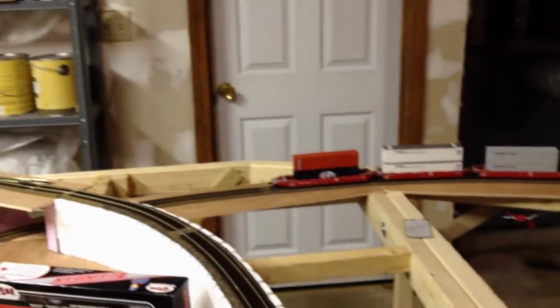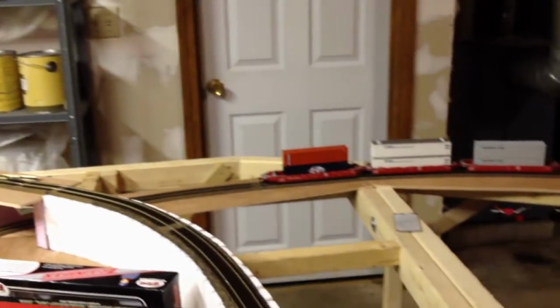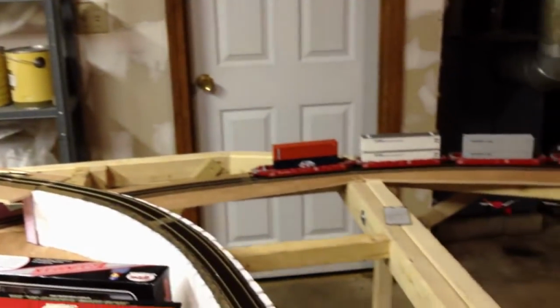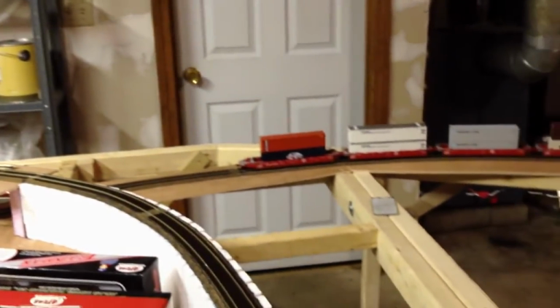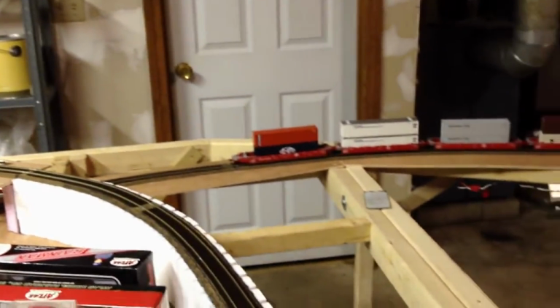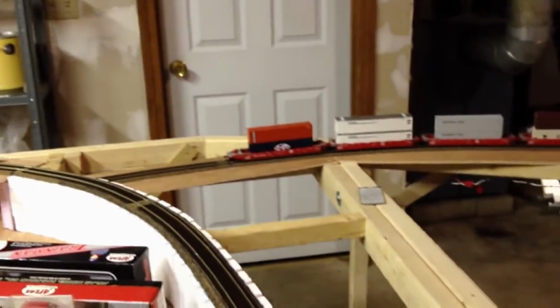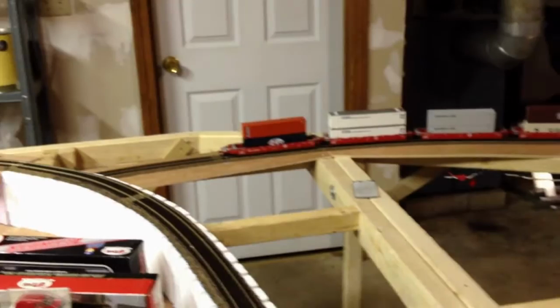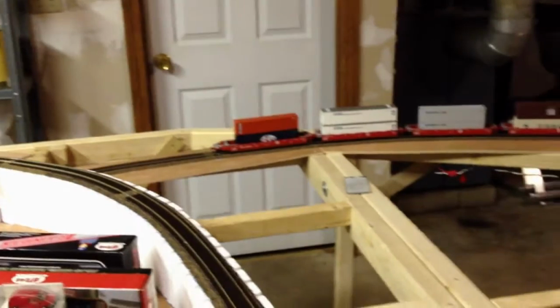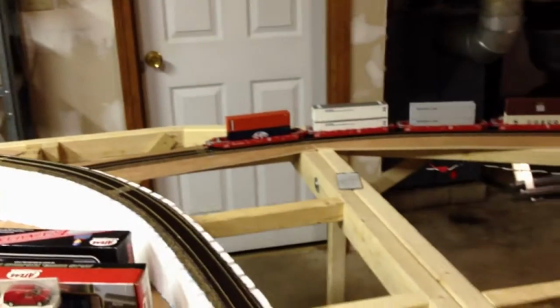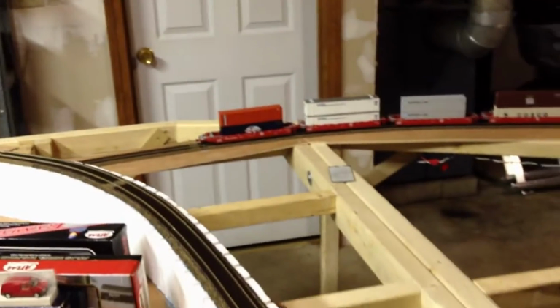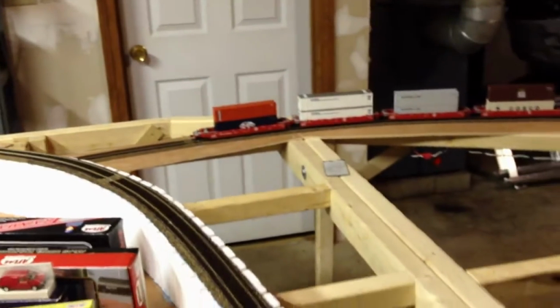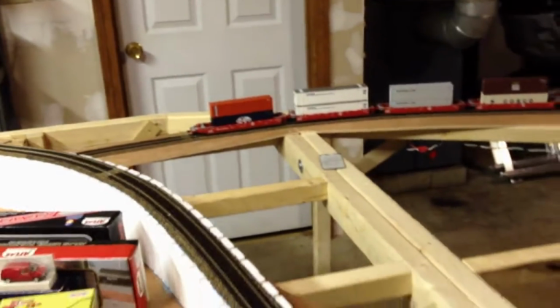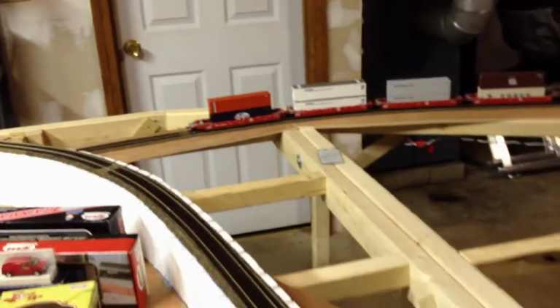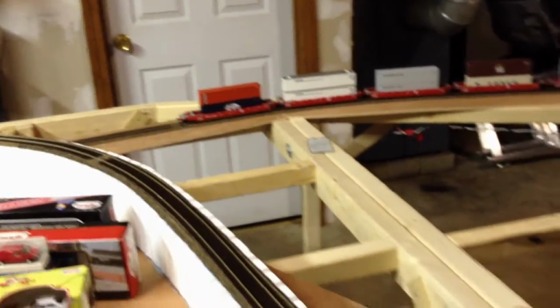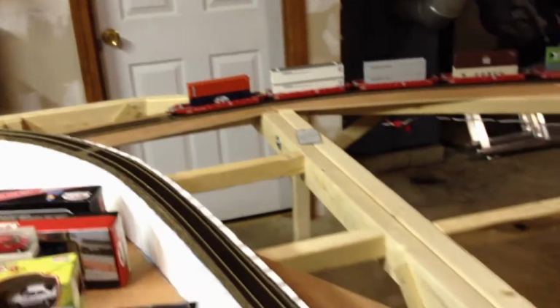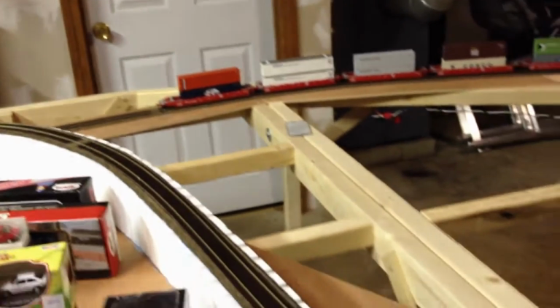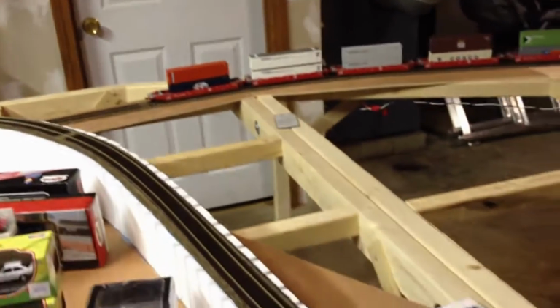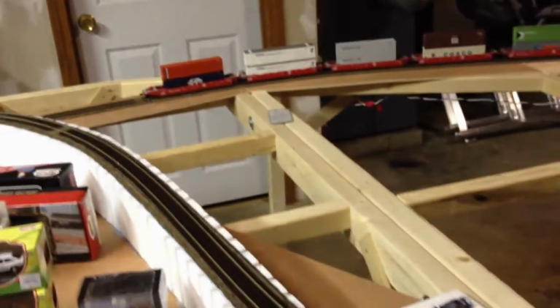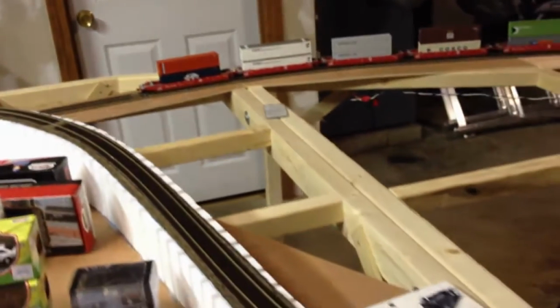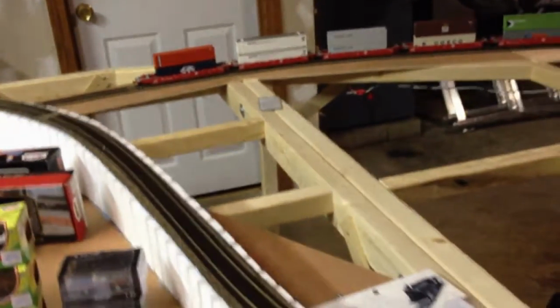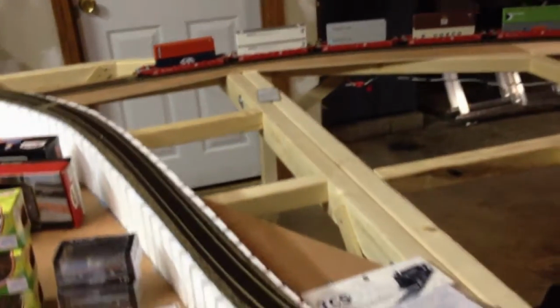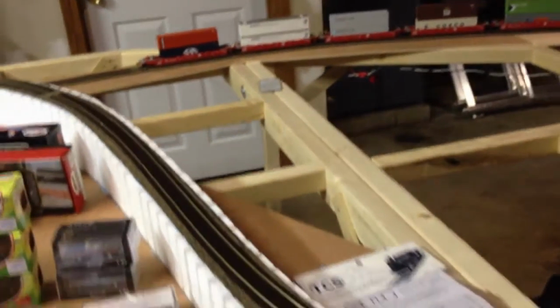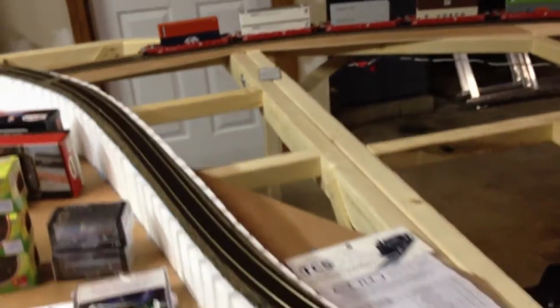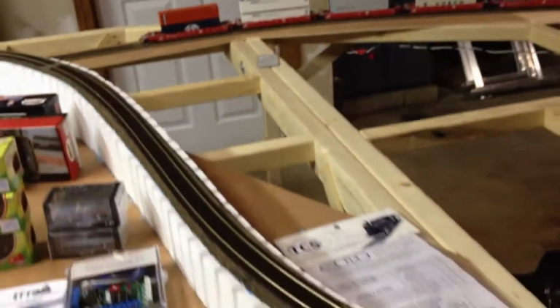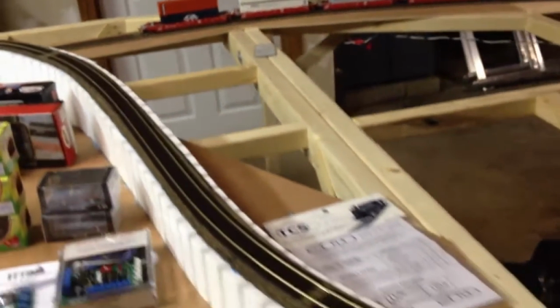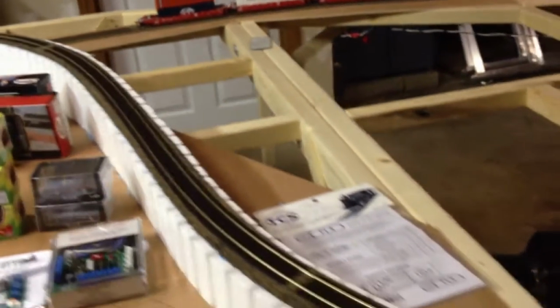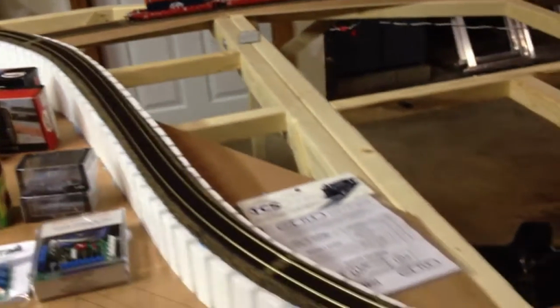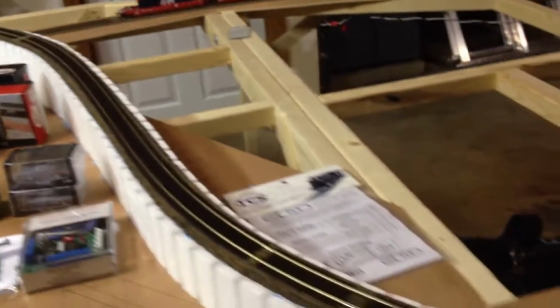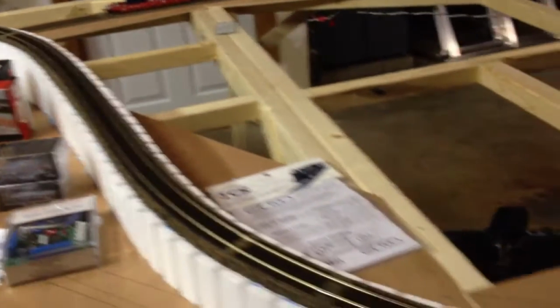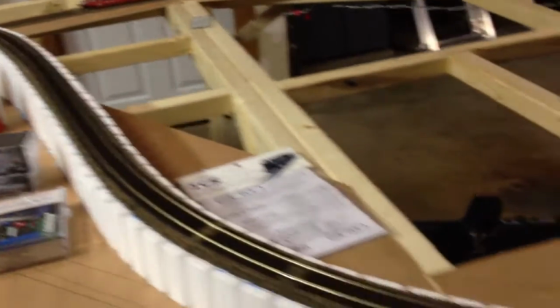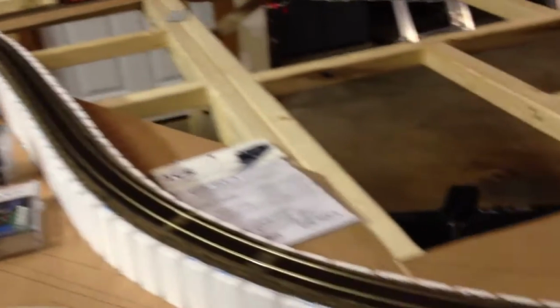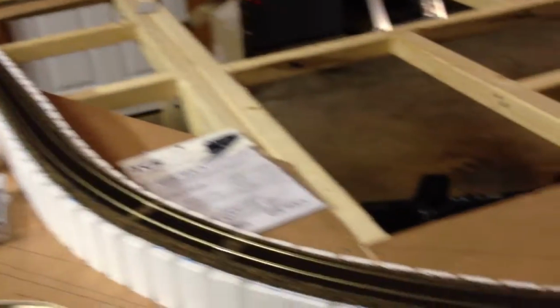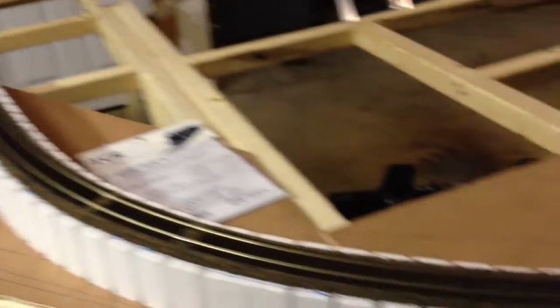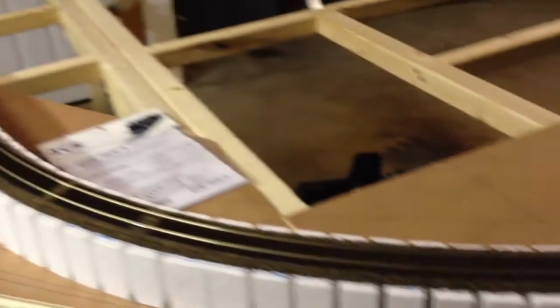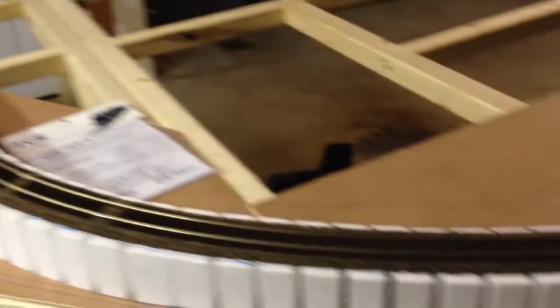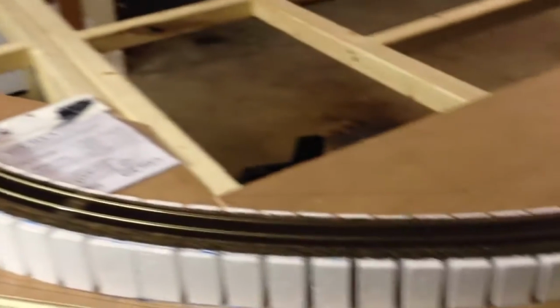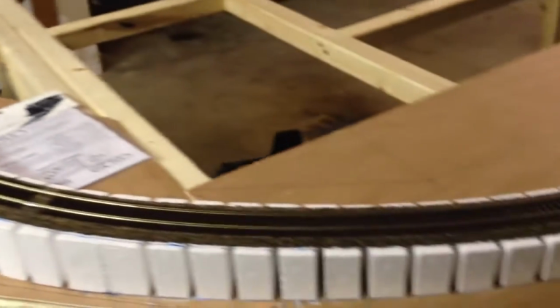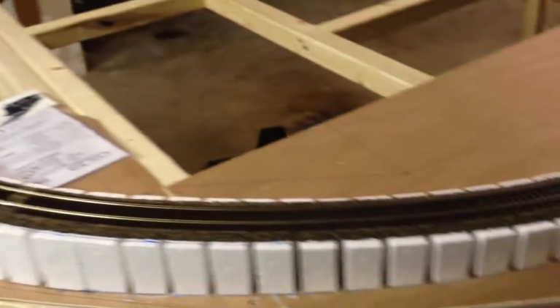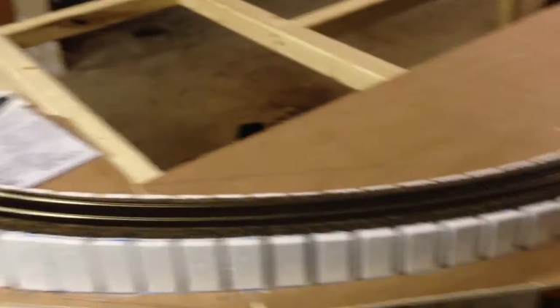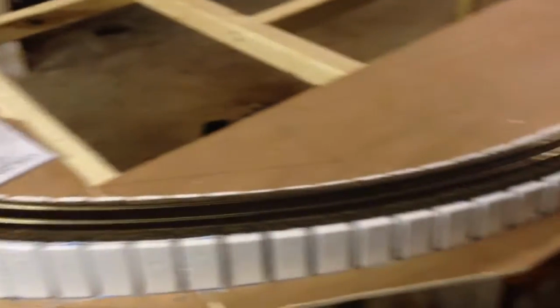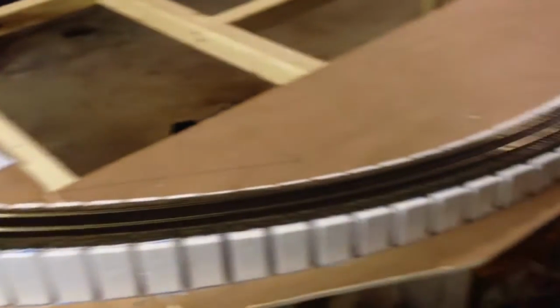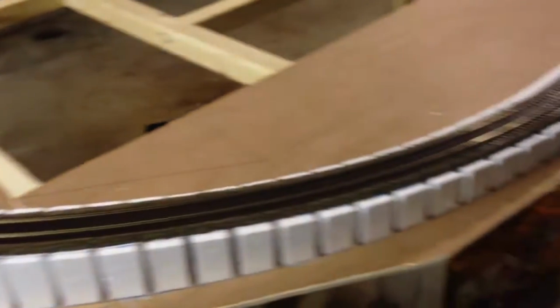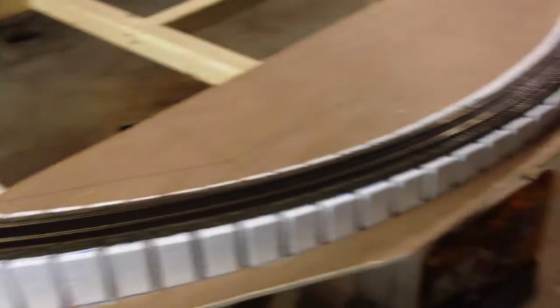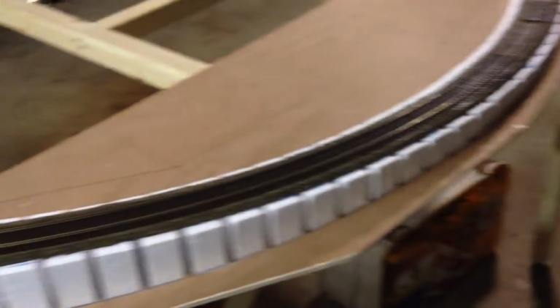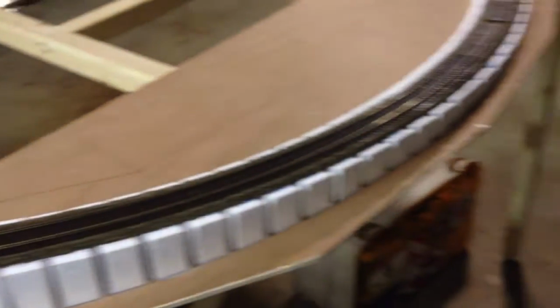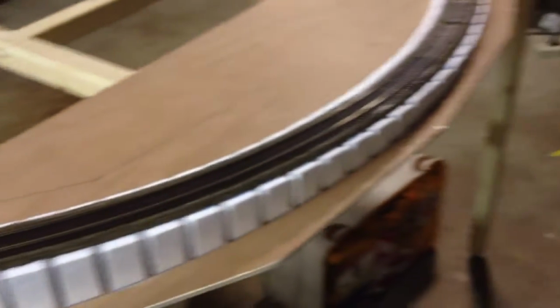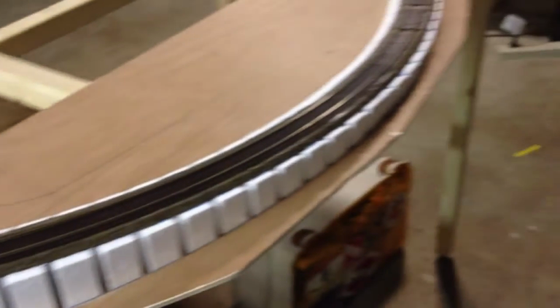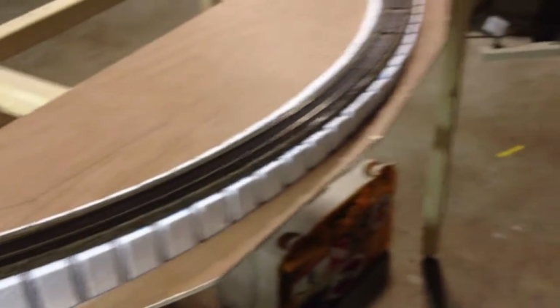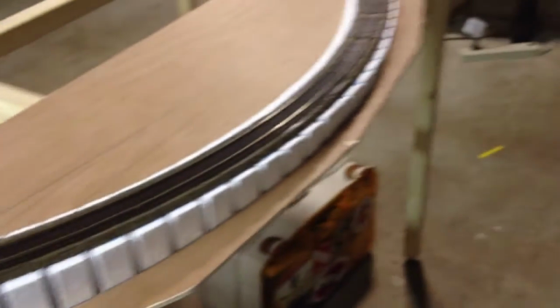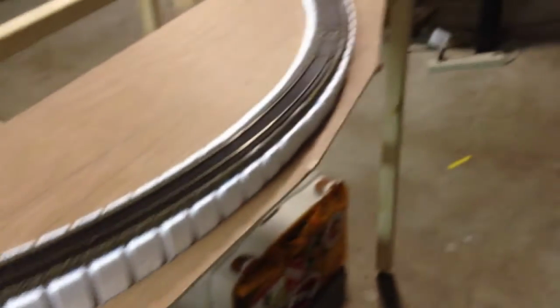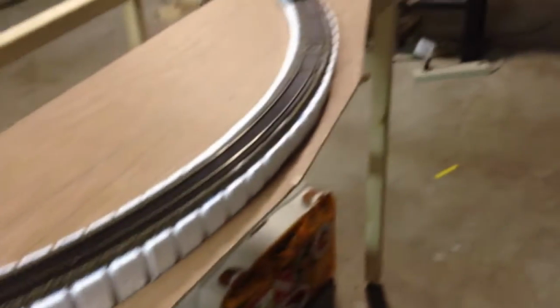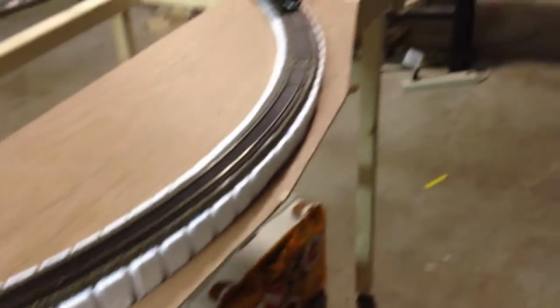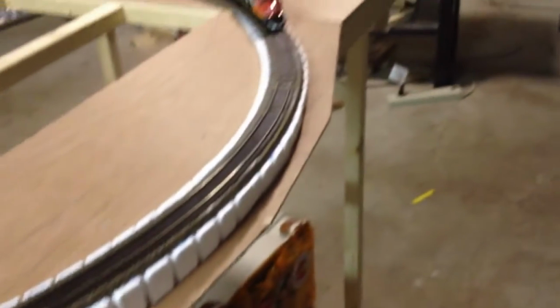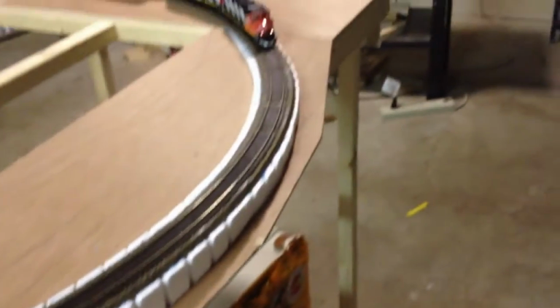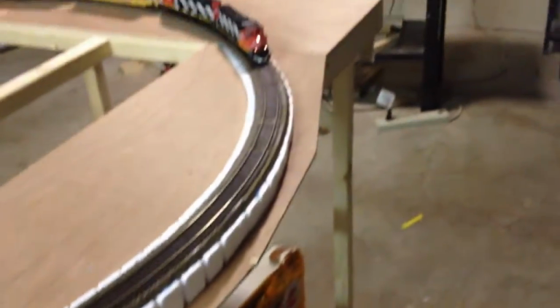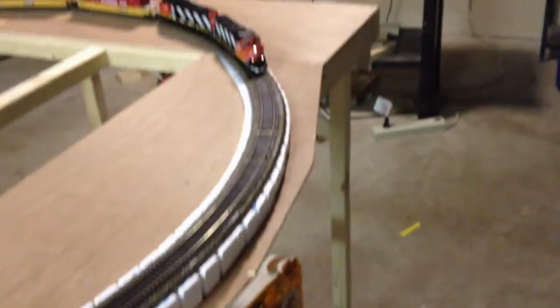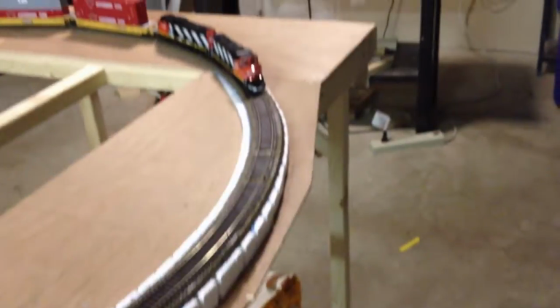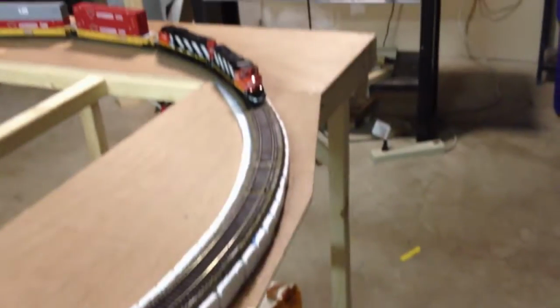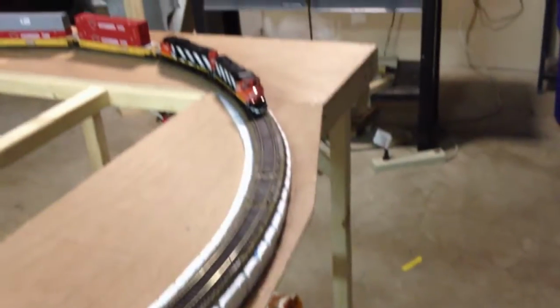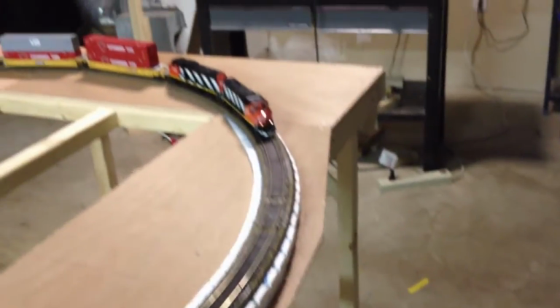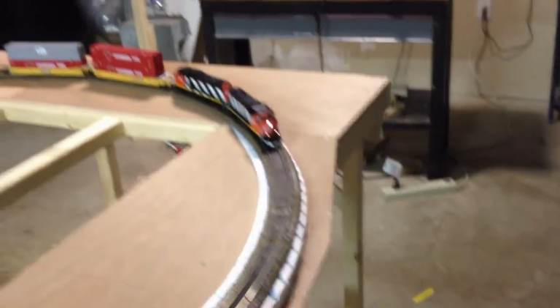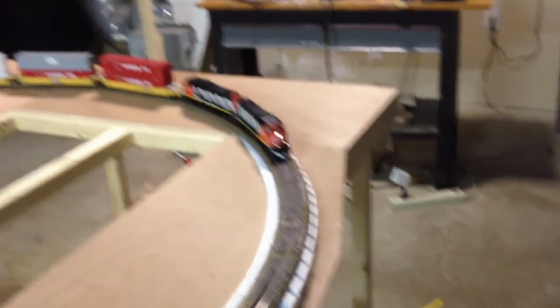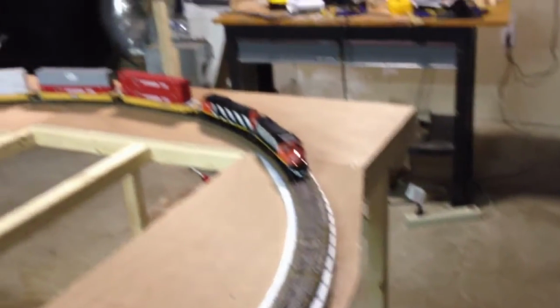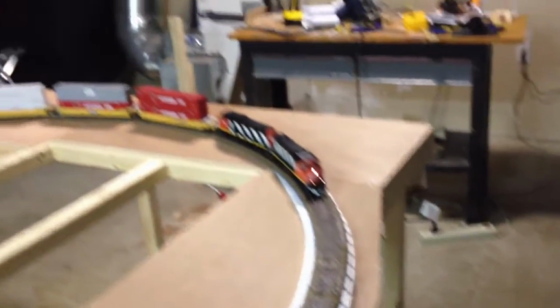Pretty excited about it. Only took about a year, but at least now I'm able to run trains all the way around the layout.